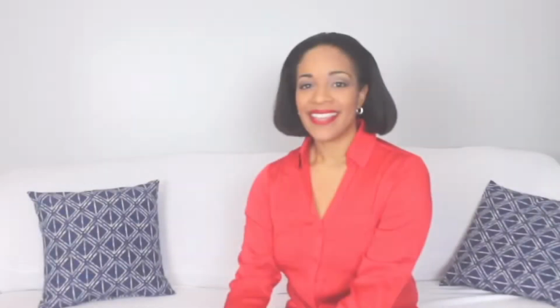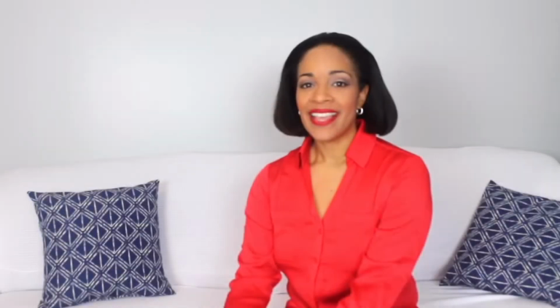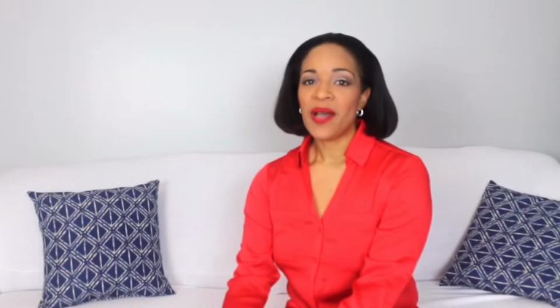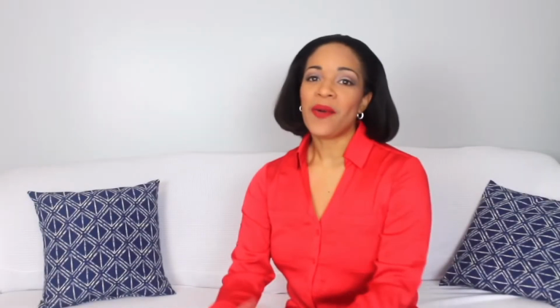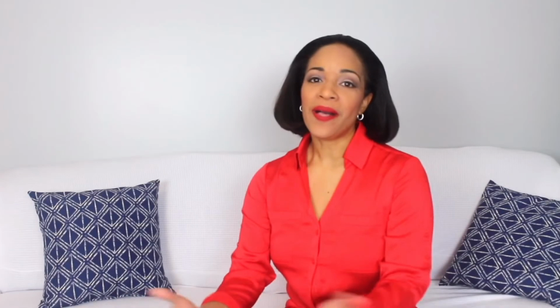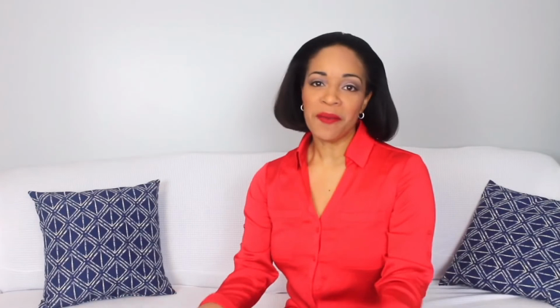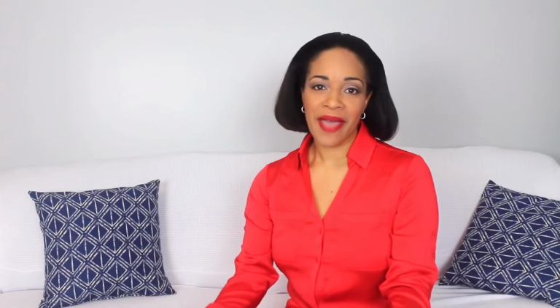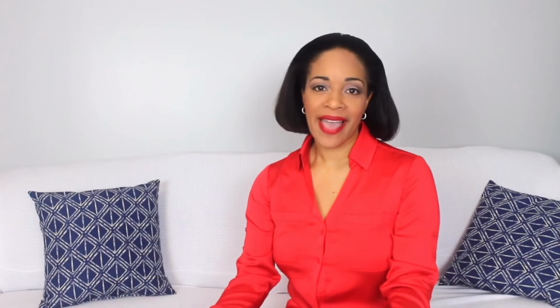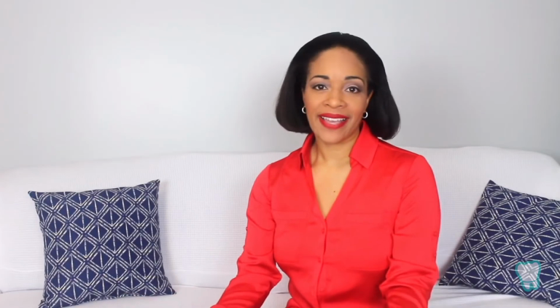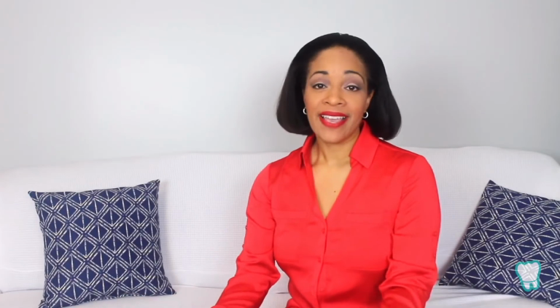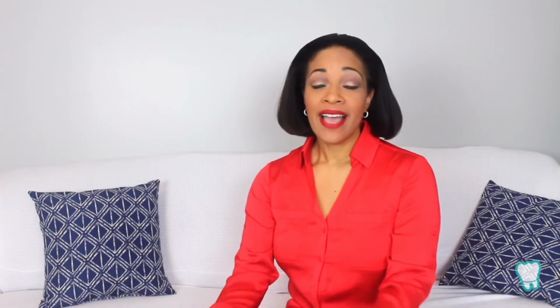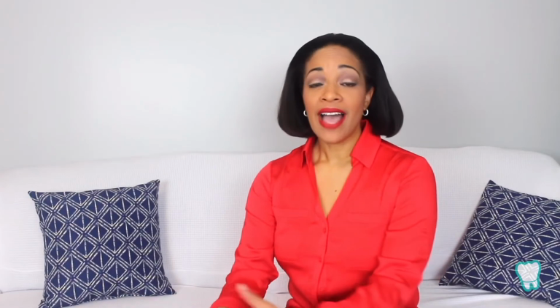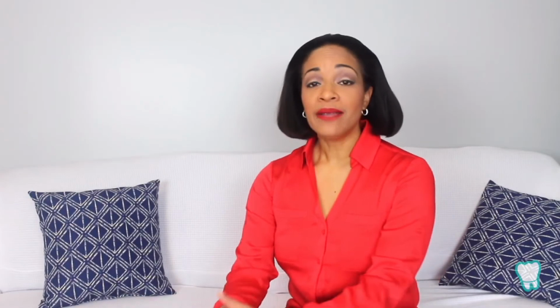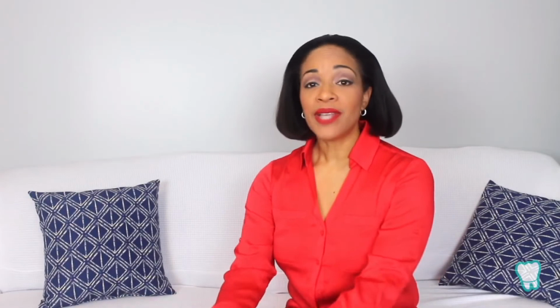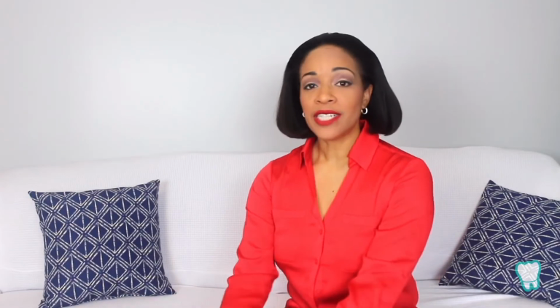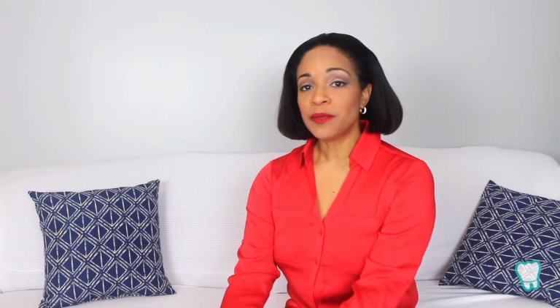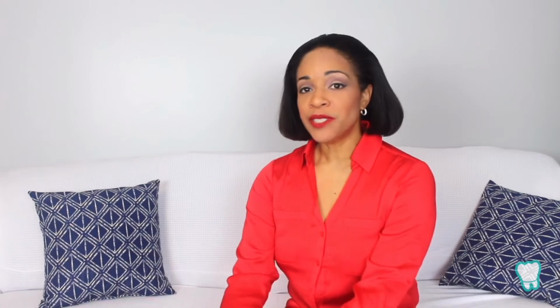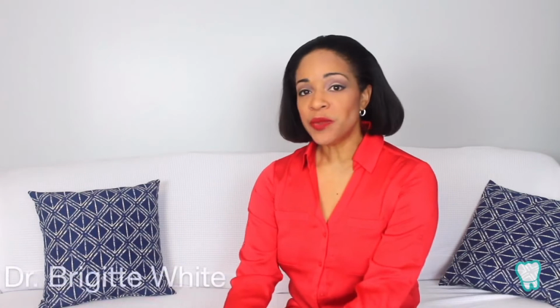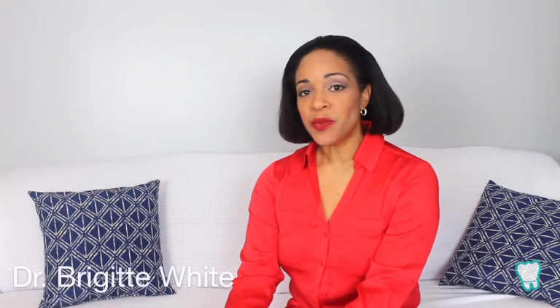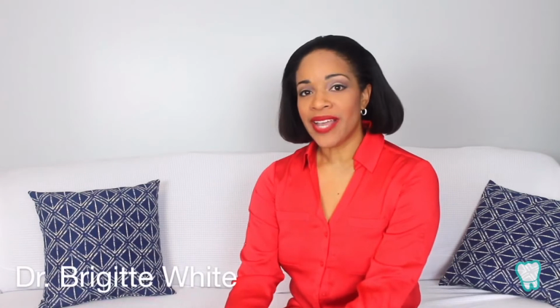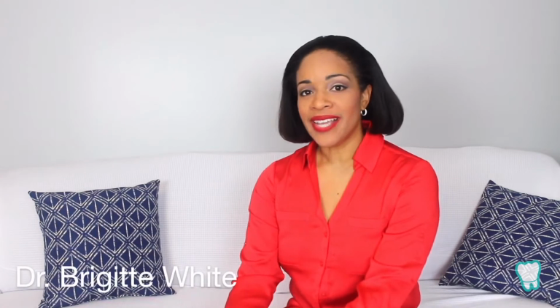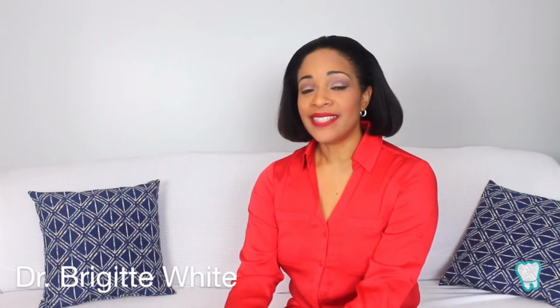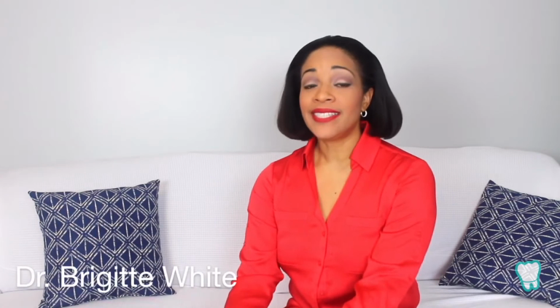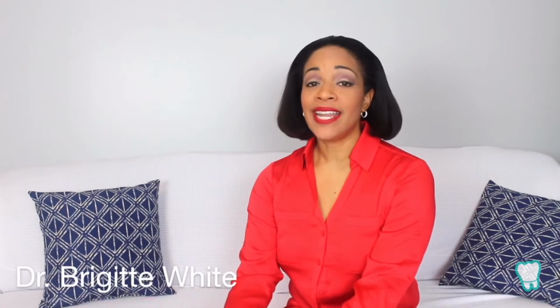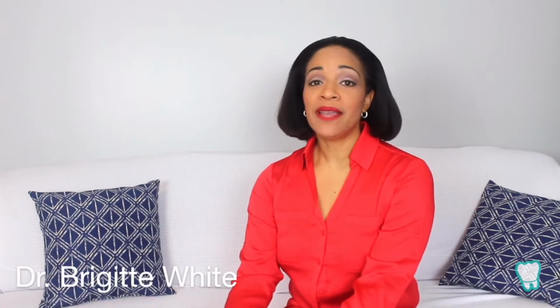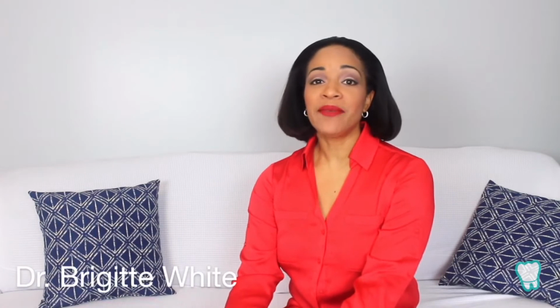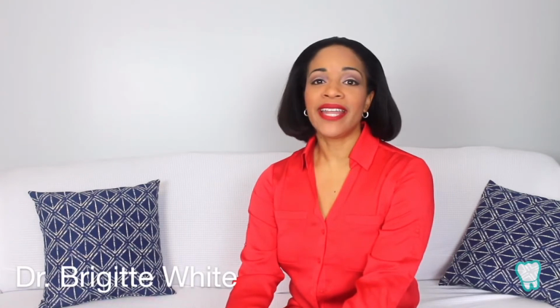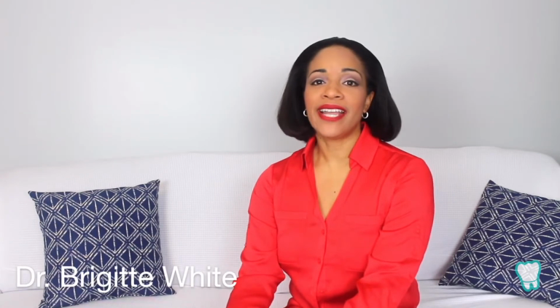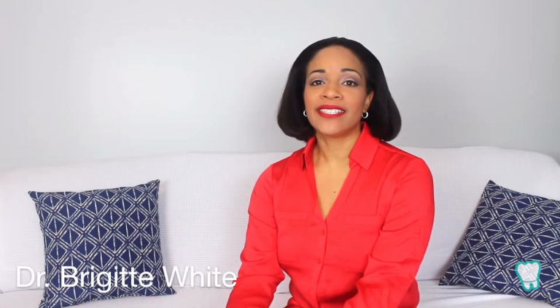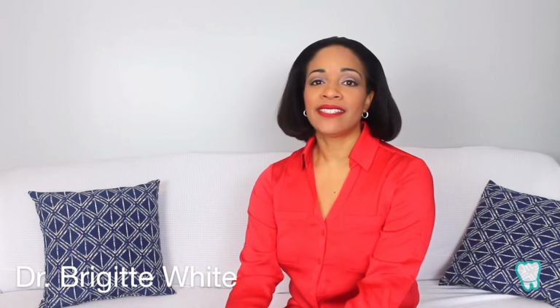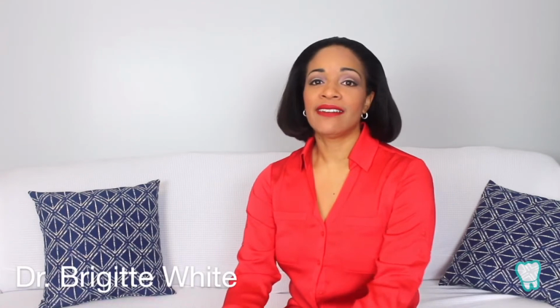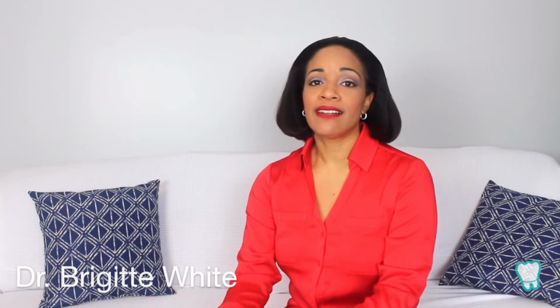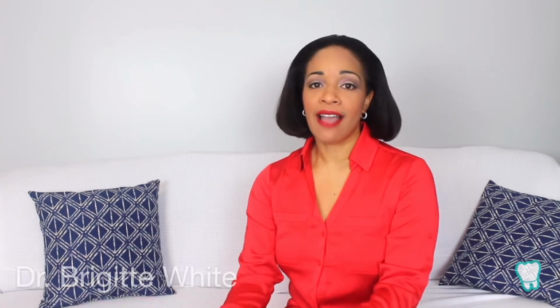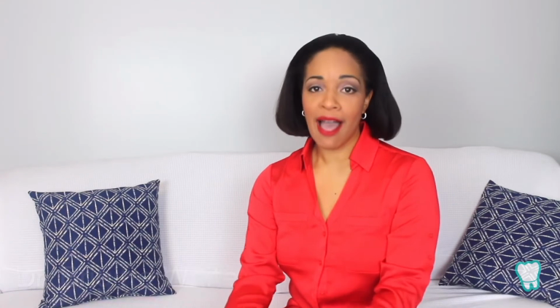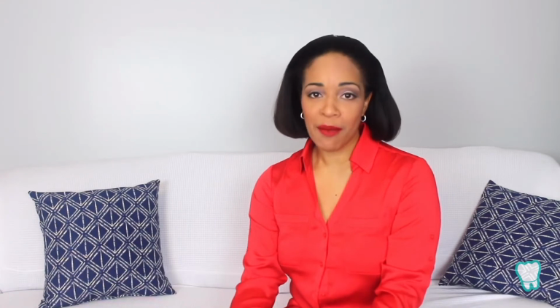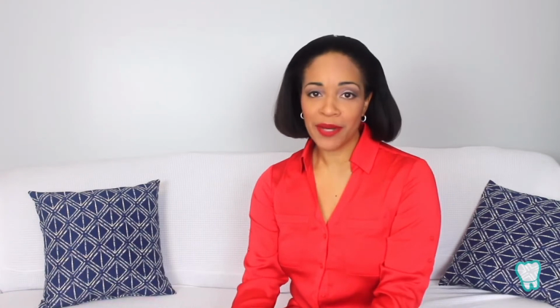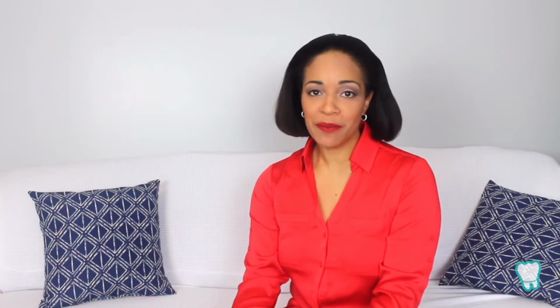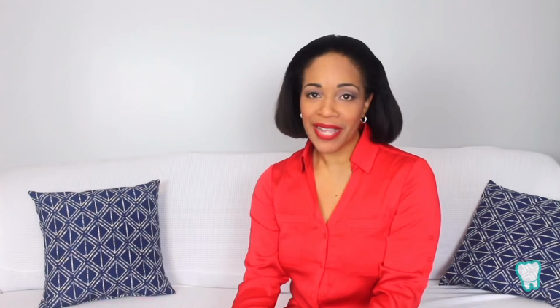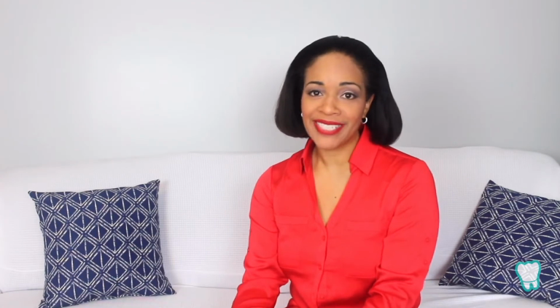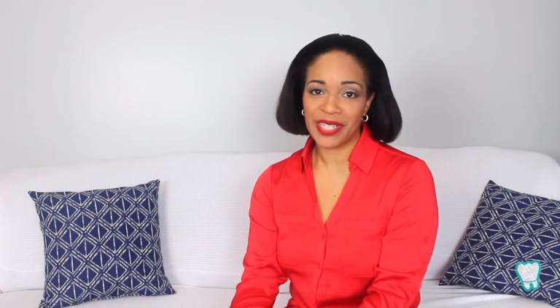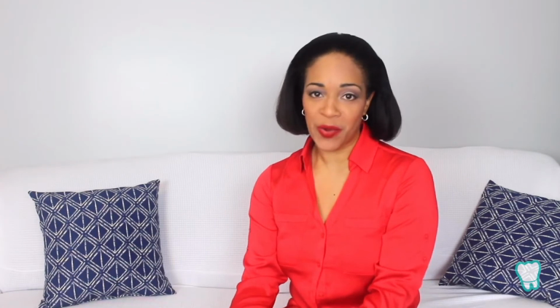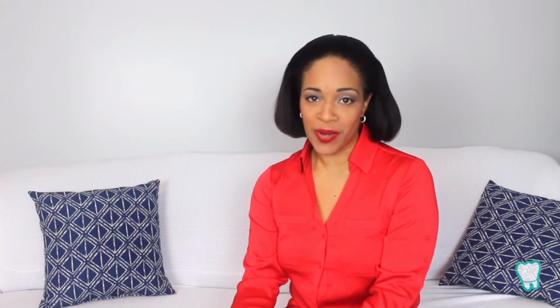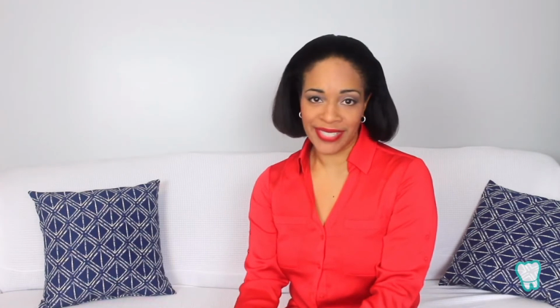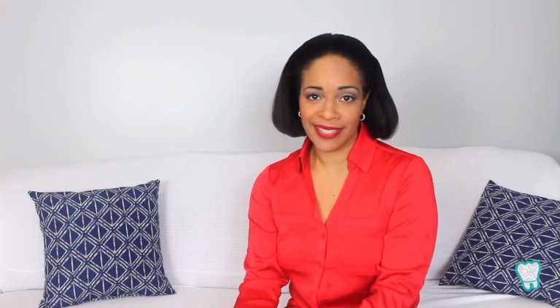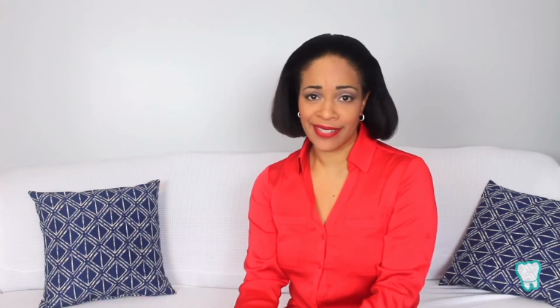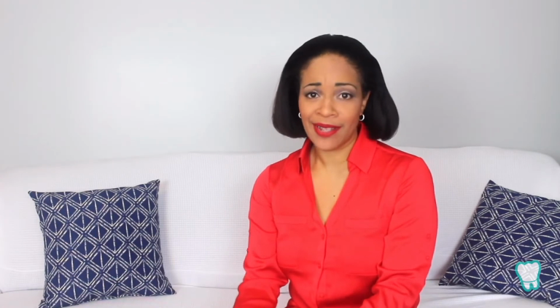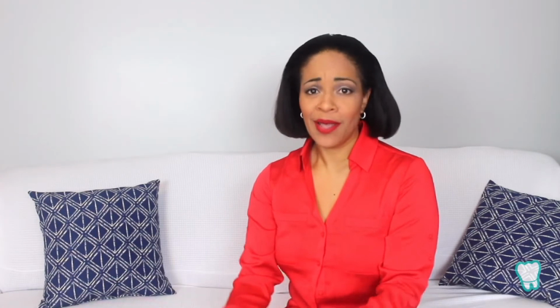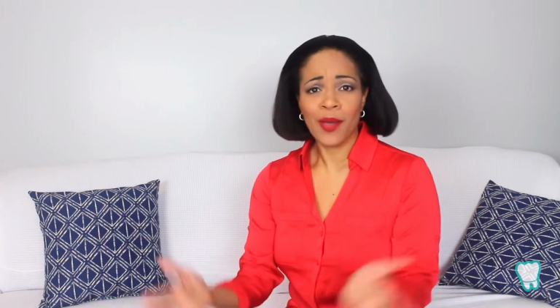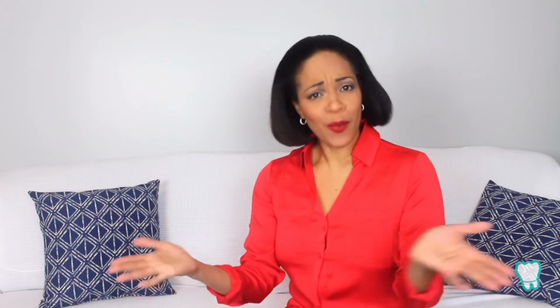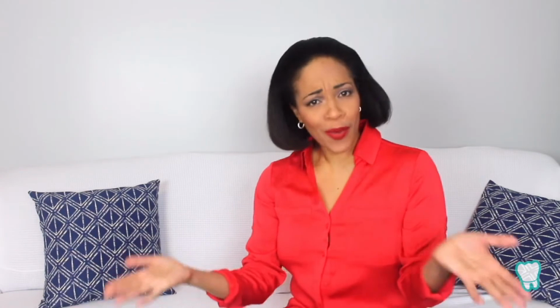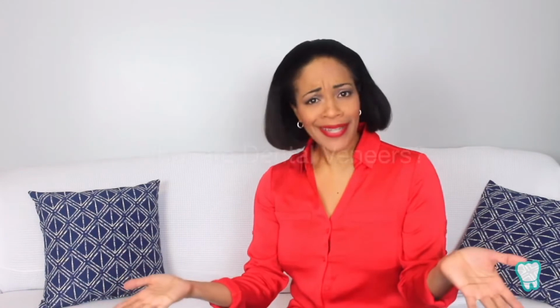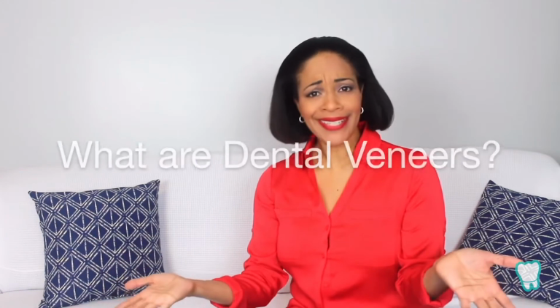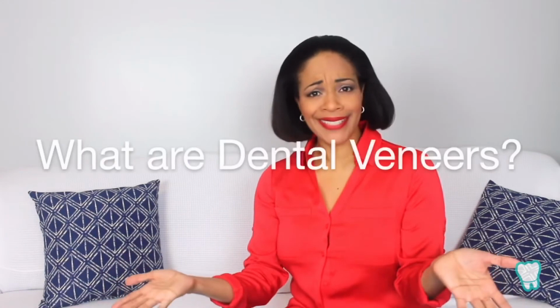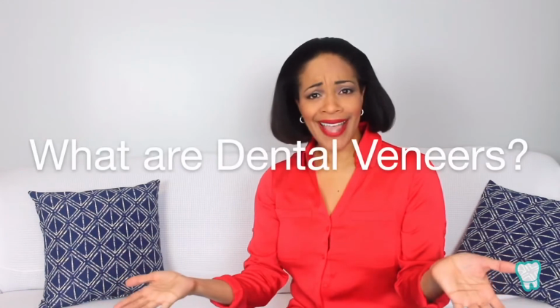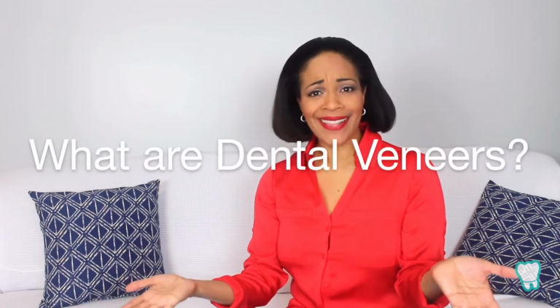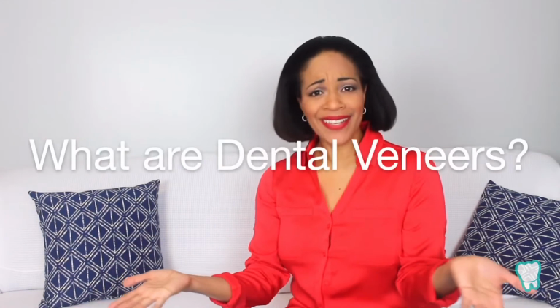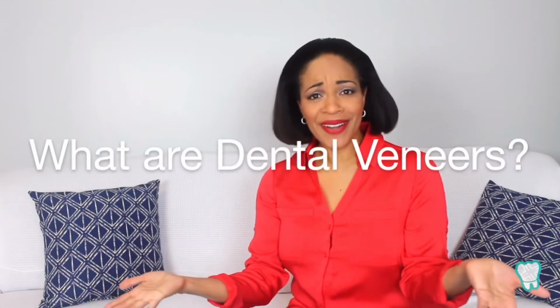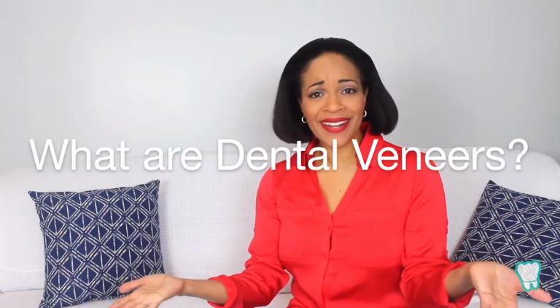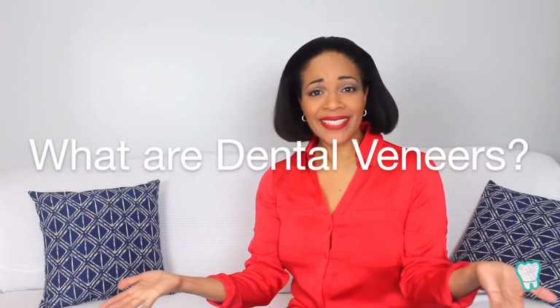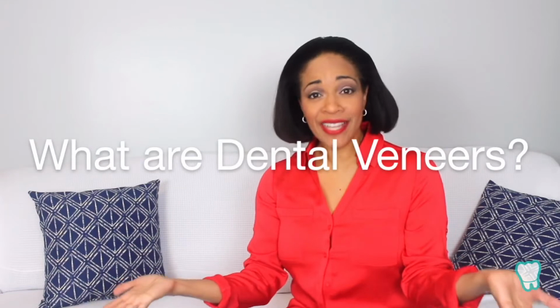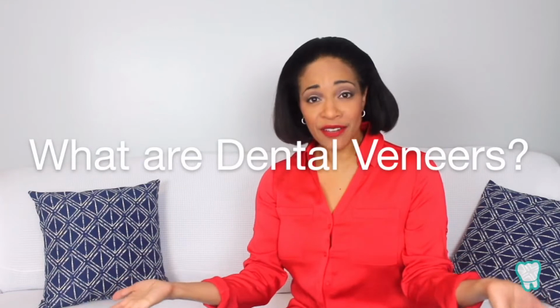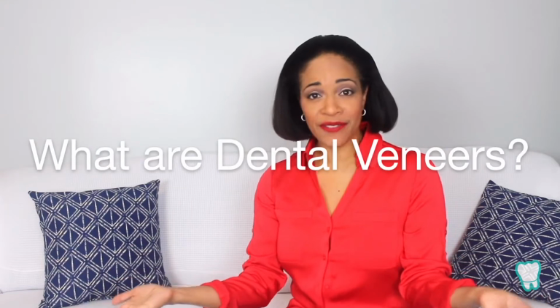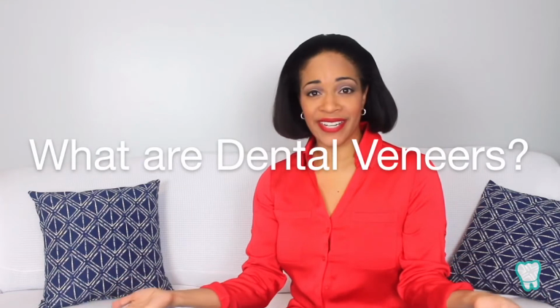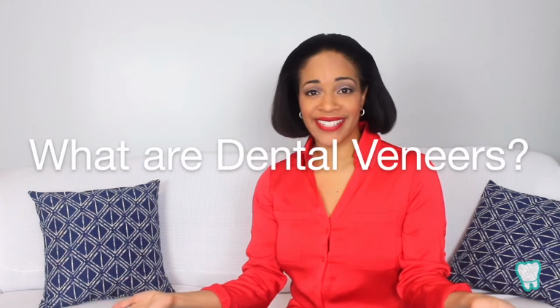Welcome back. I'm Dr. Bridgette White and today I'm going to answer a common patient question: What exactly are dental veneers?